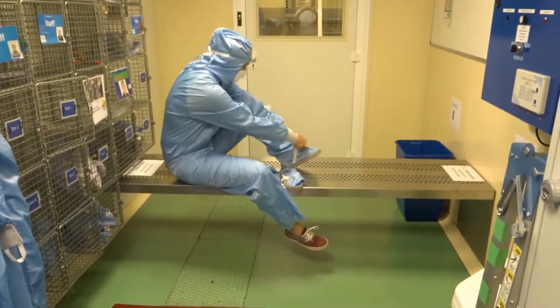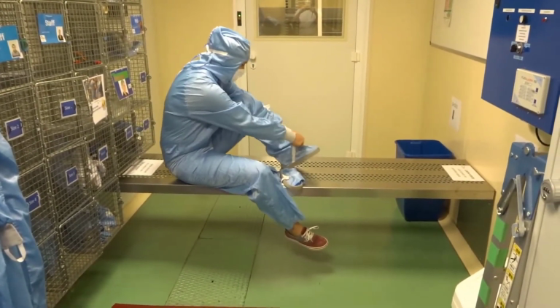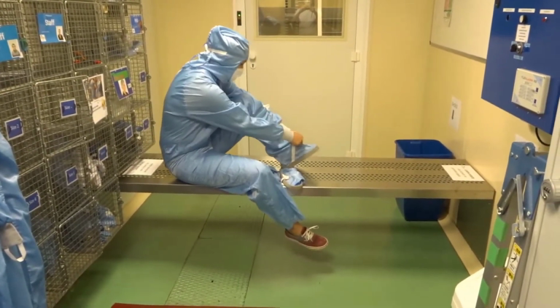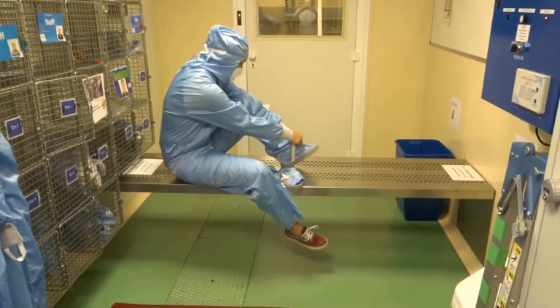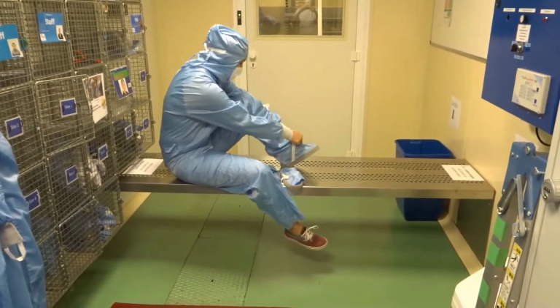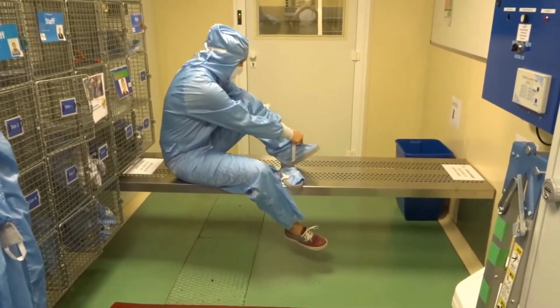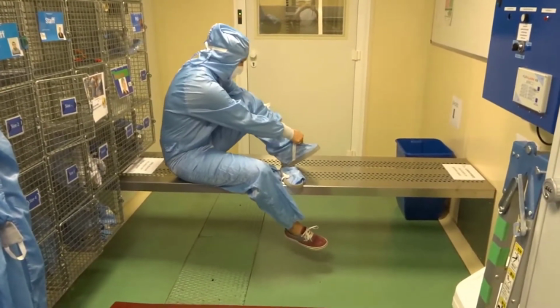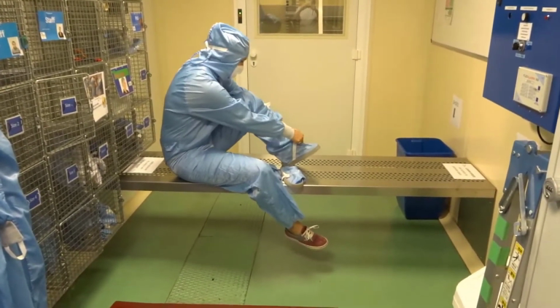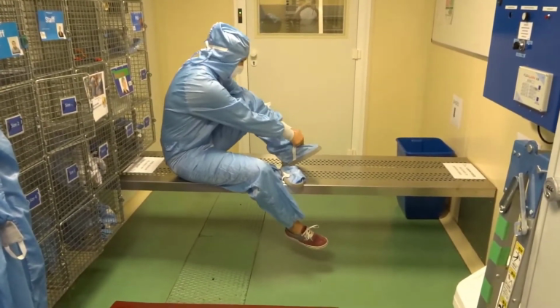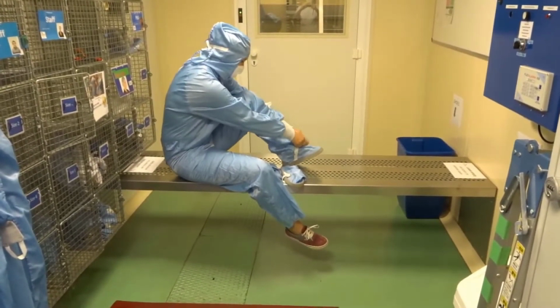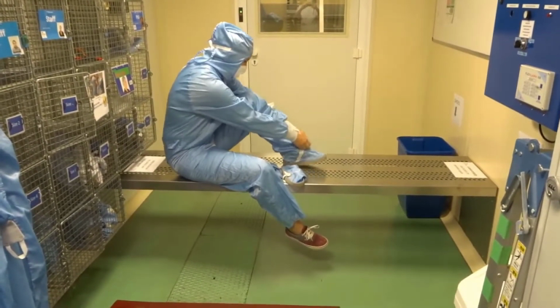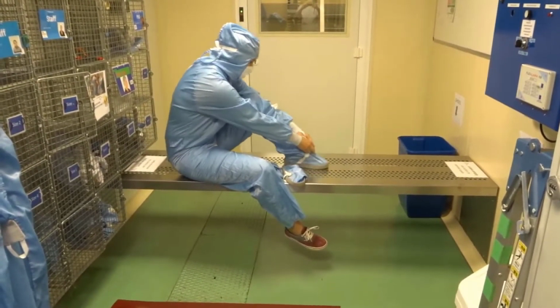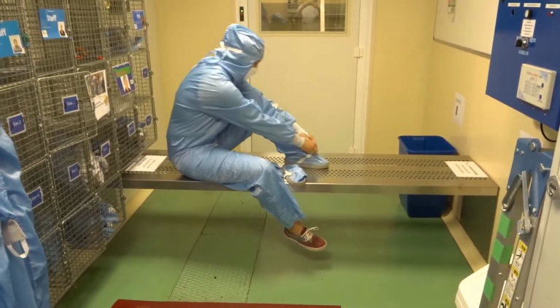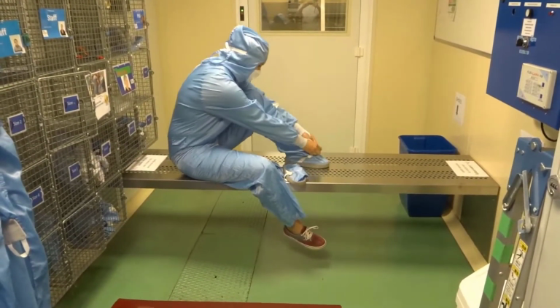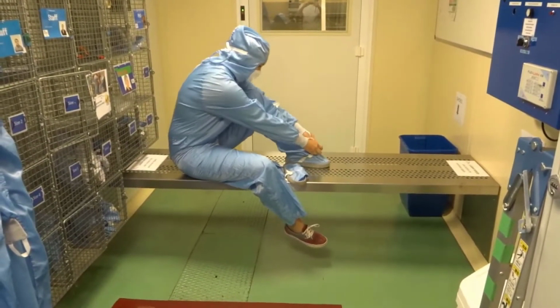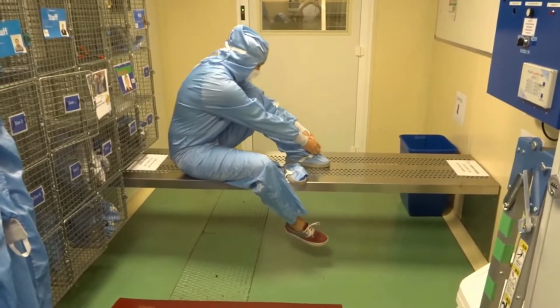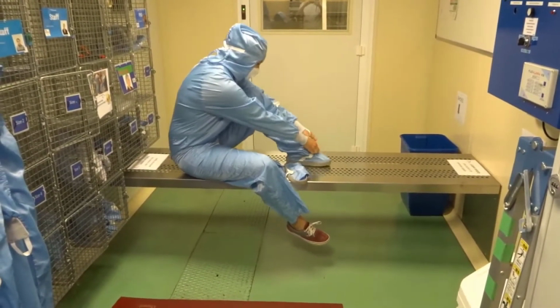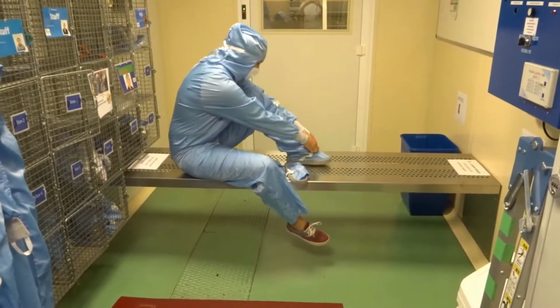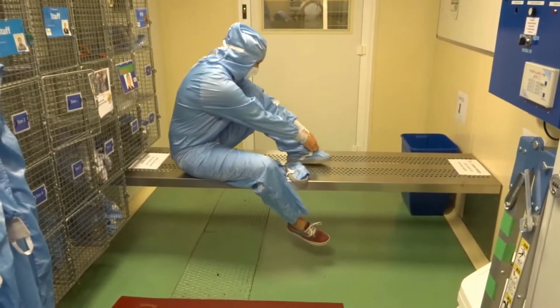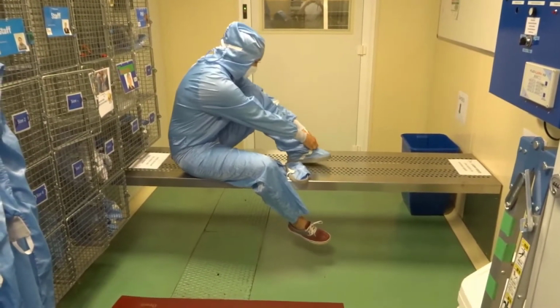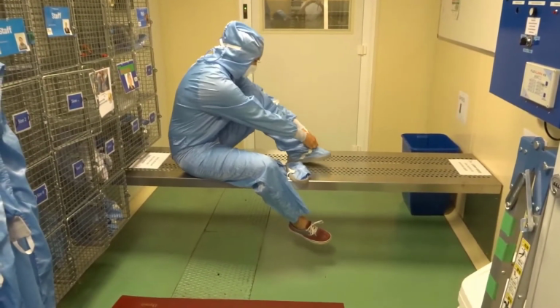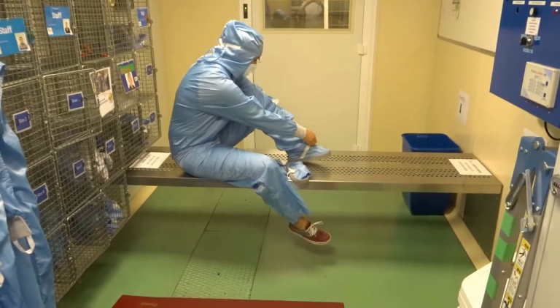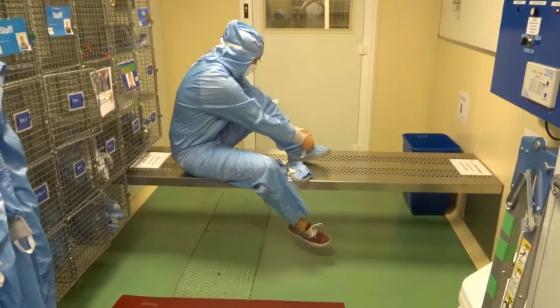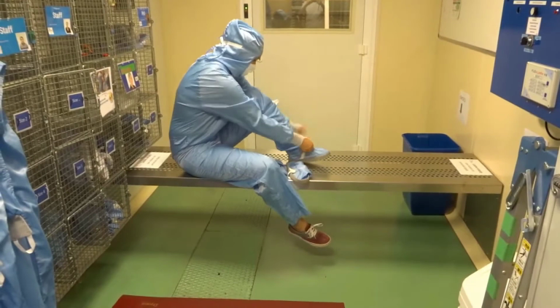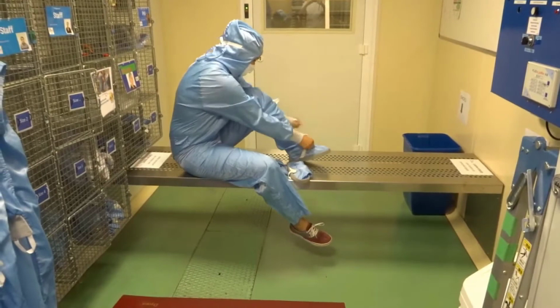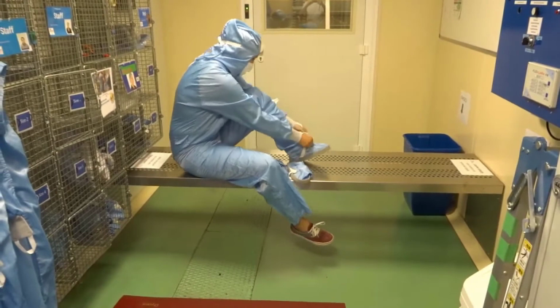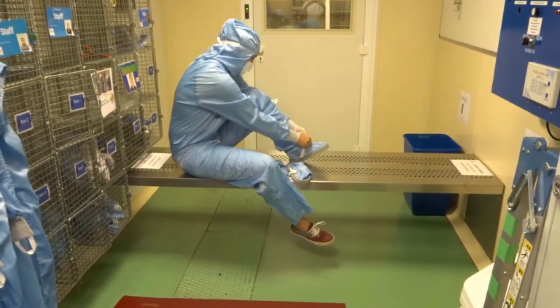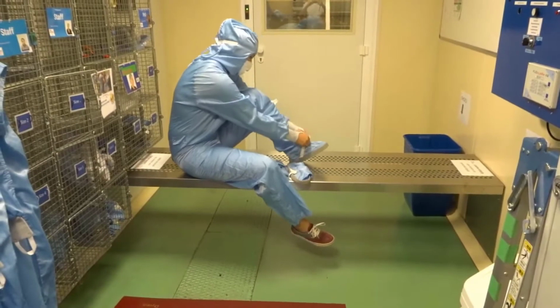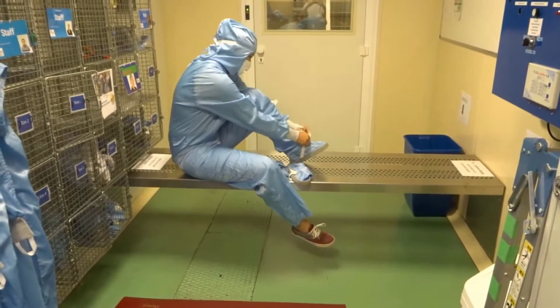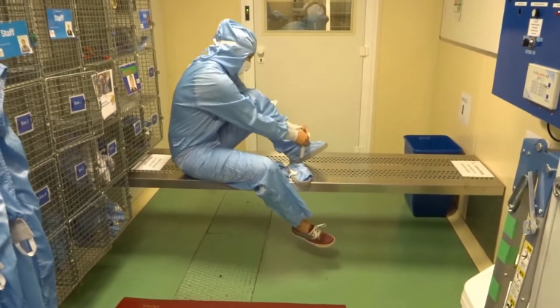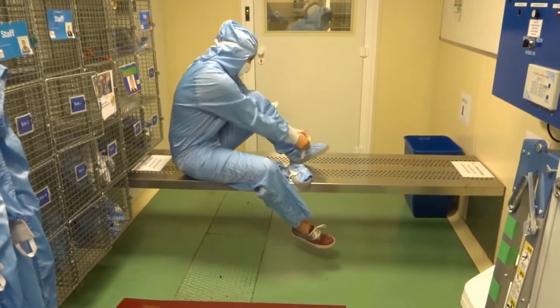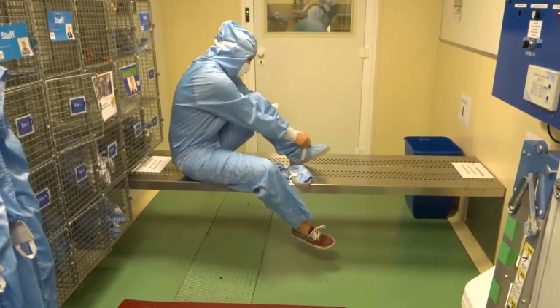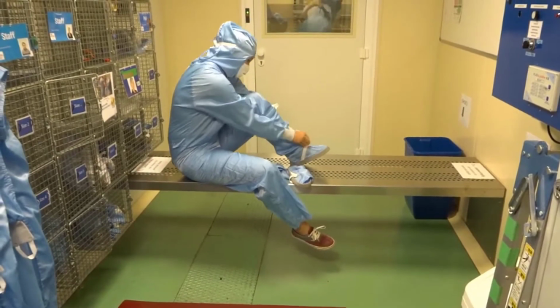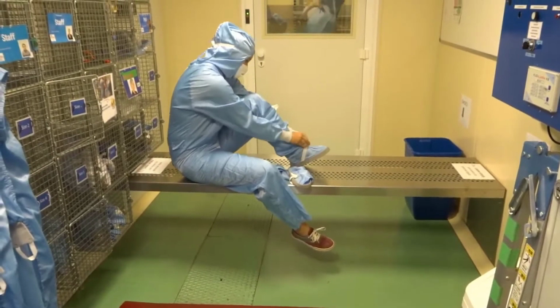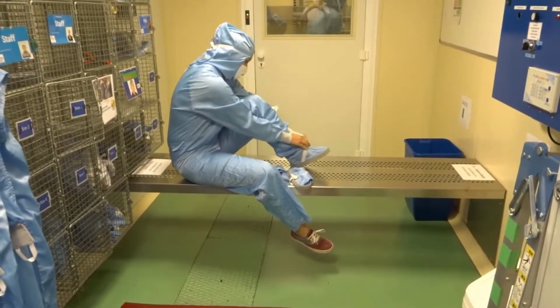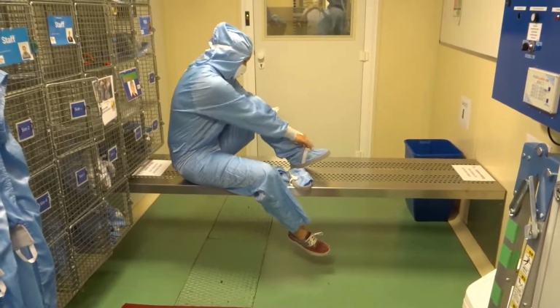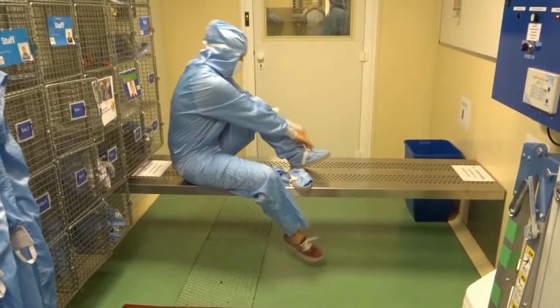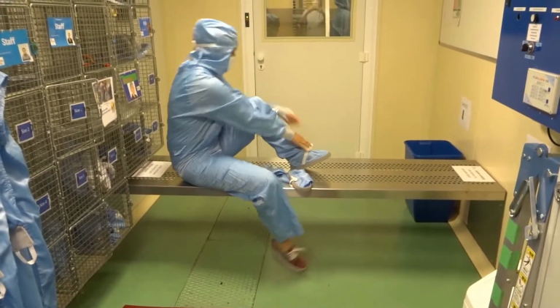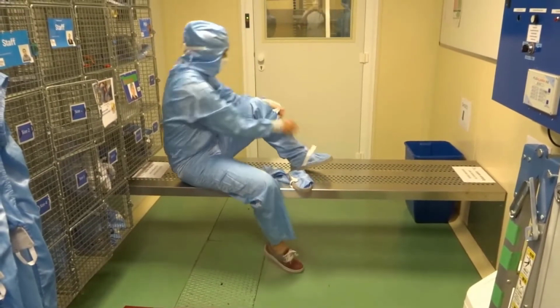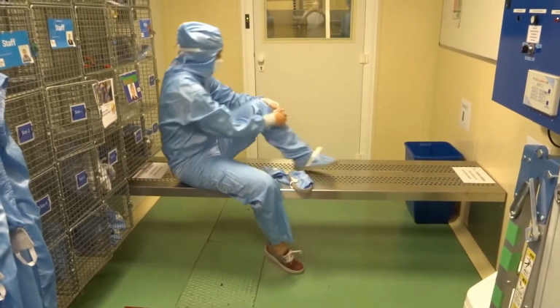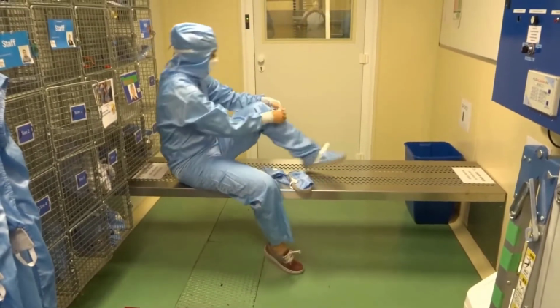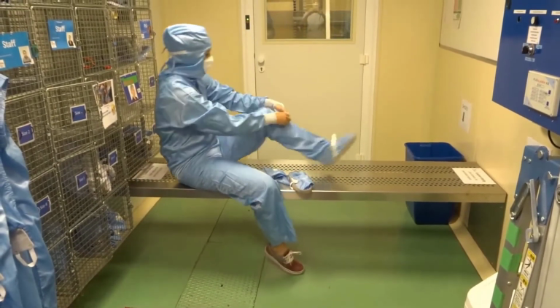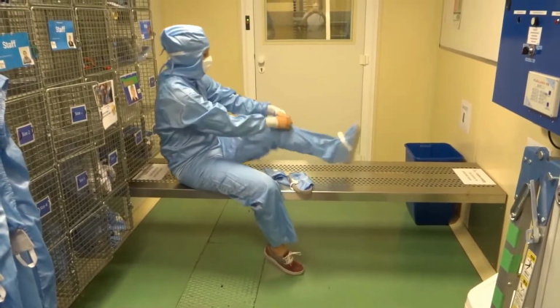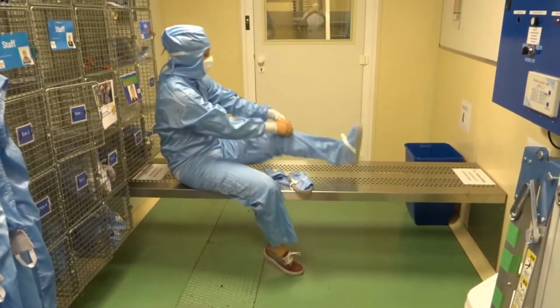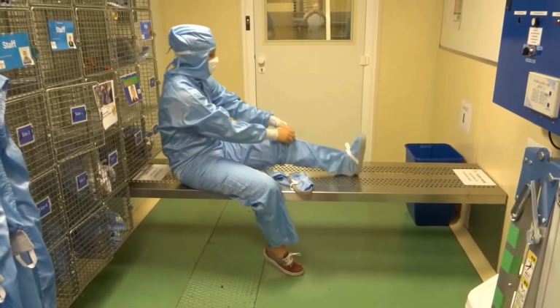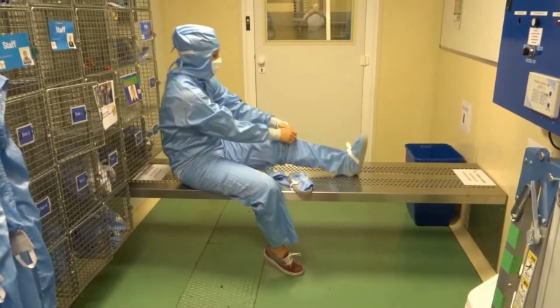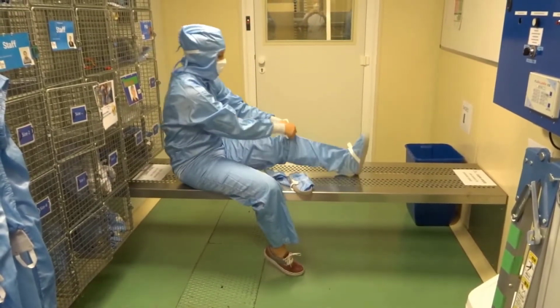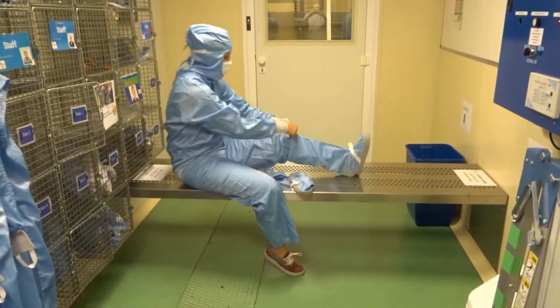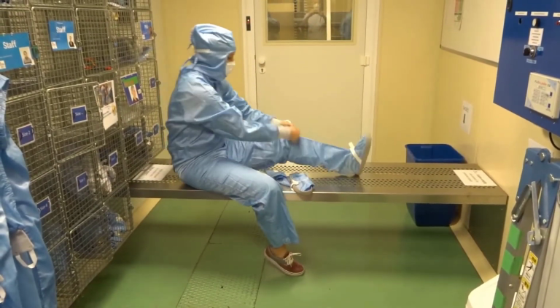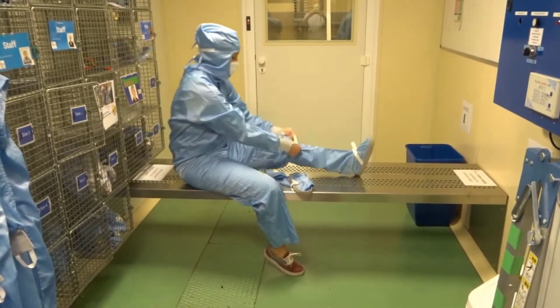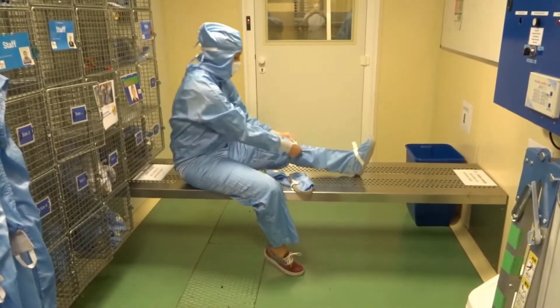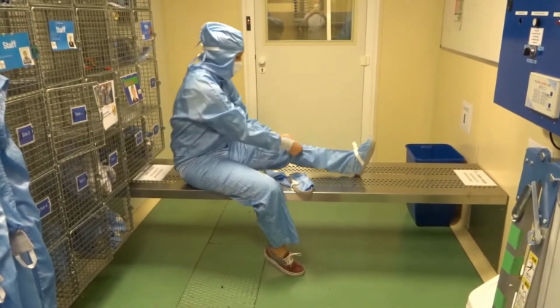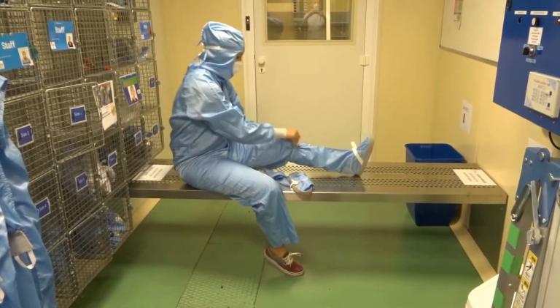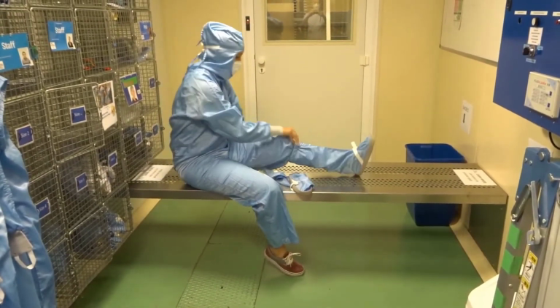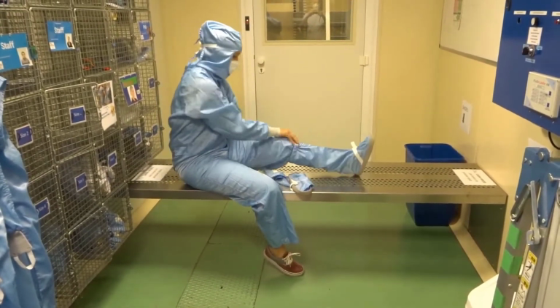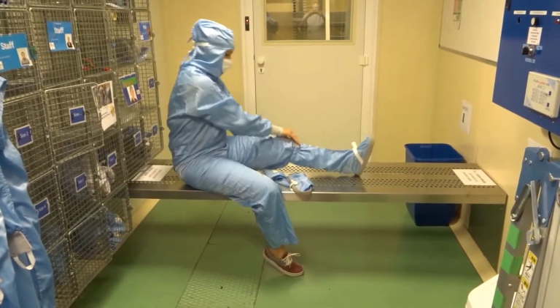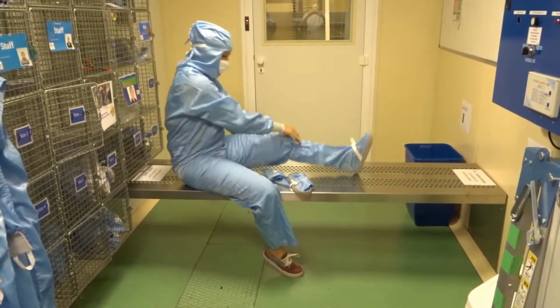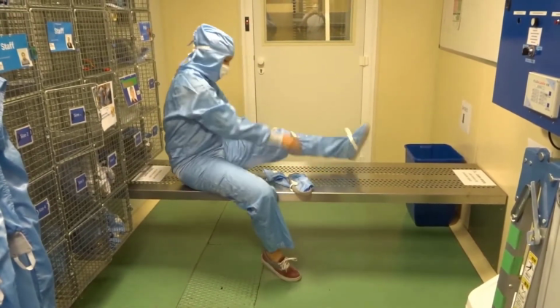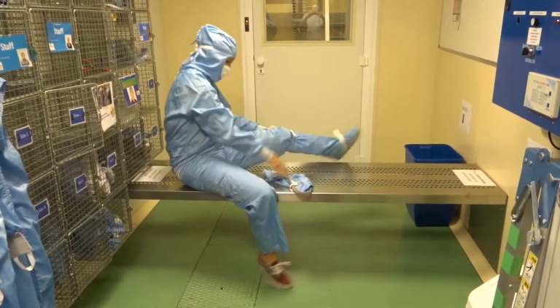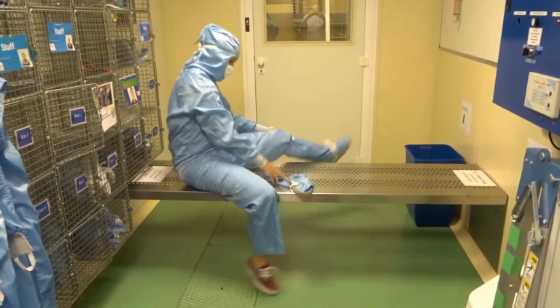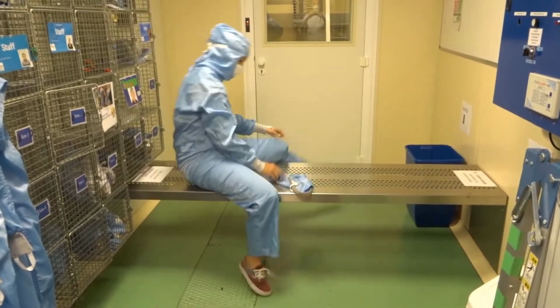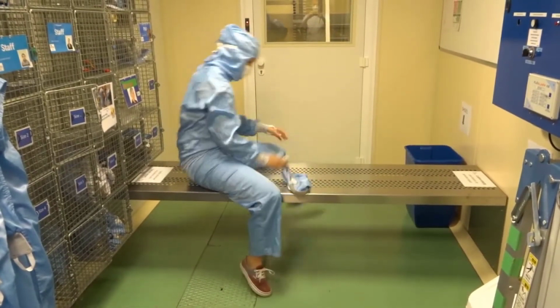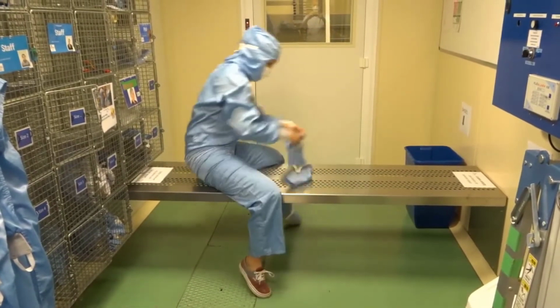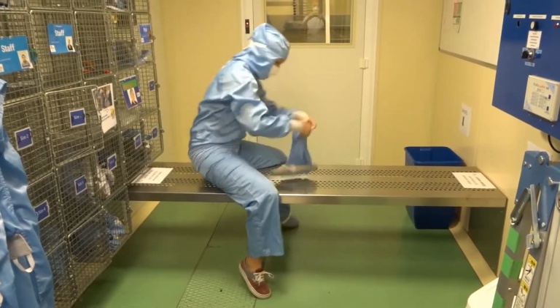Once an overshoe is correctly strapped, you can place your foot on the other side of the bench, which we call the clean side.